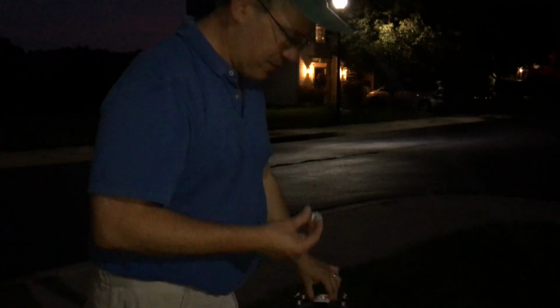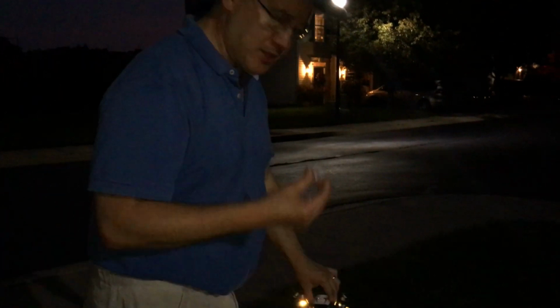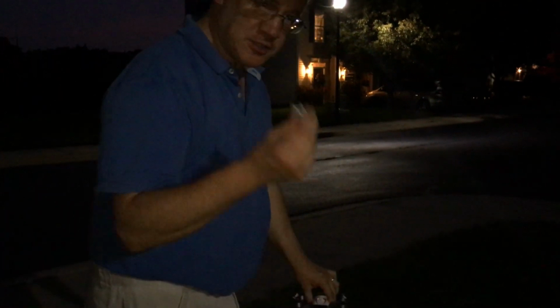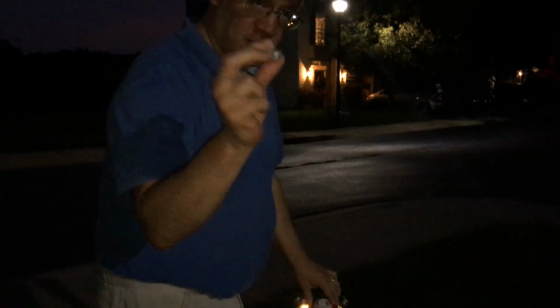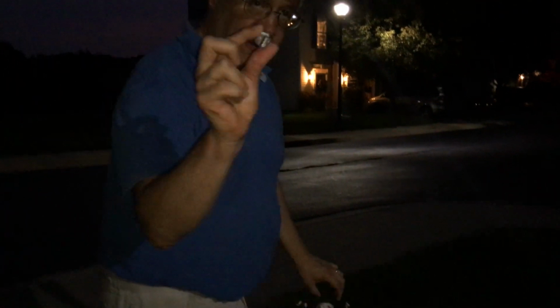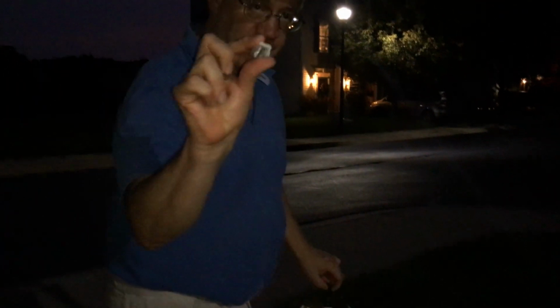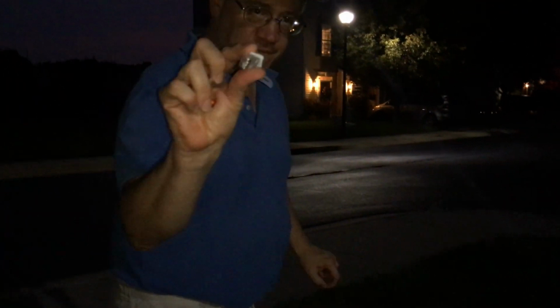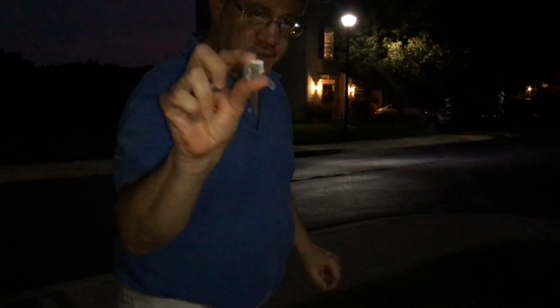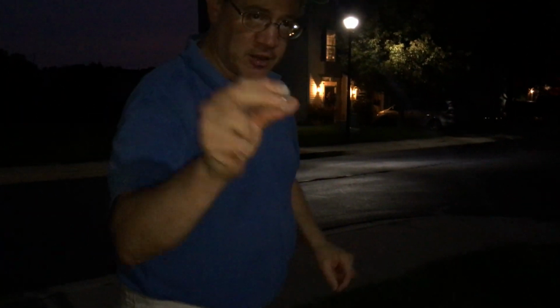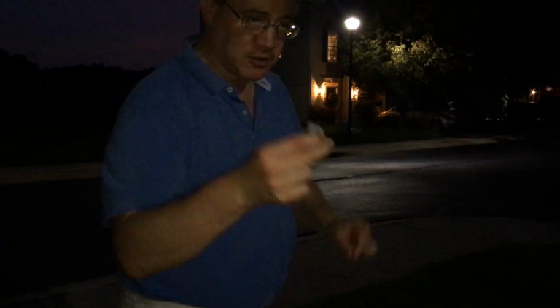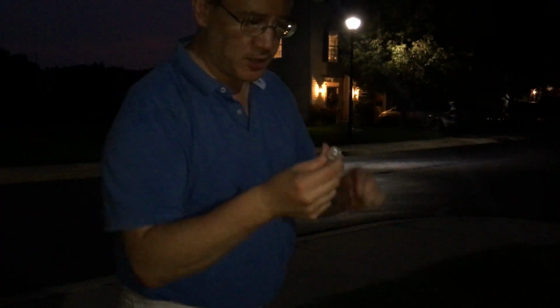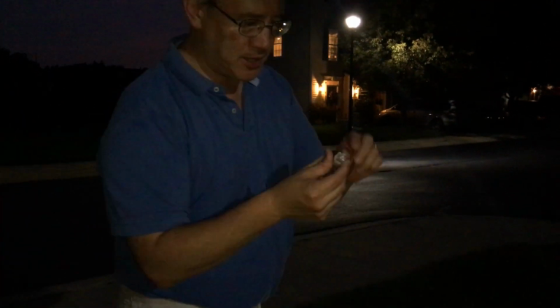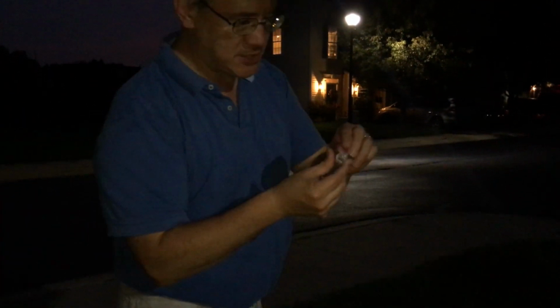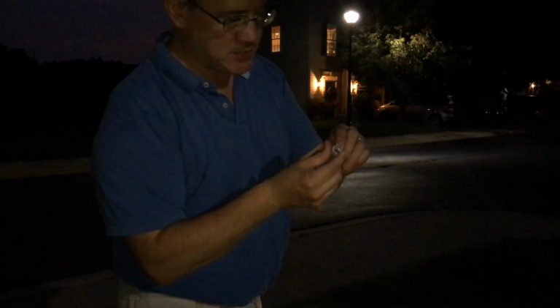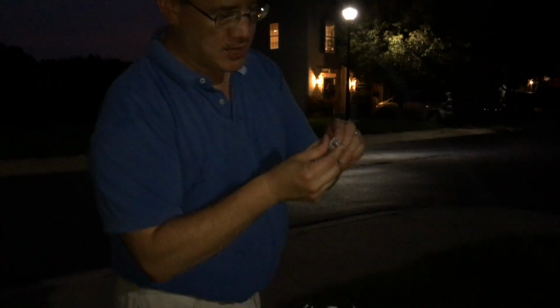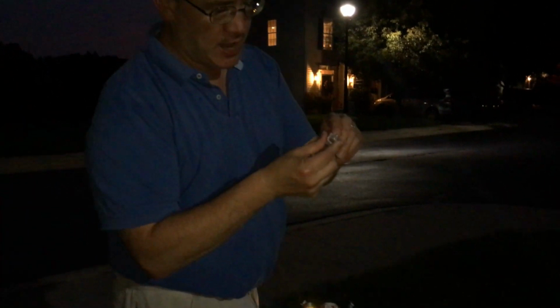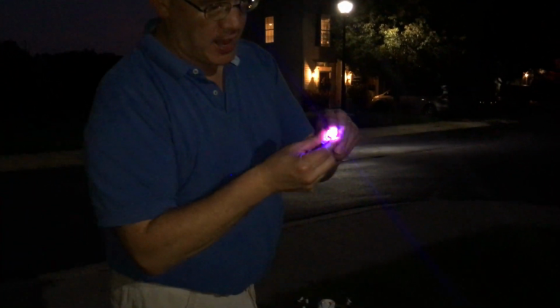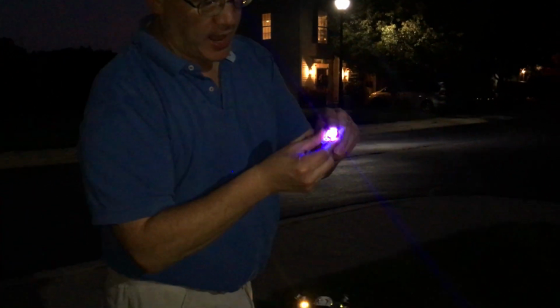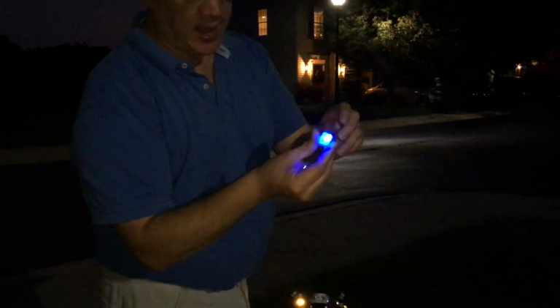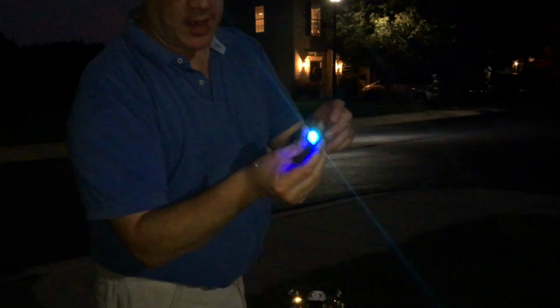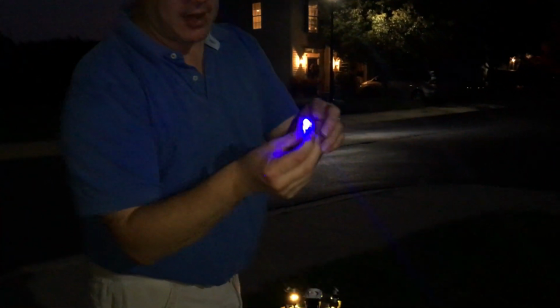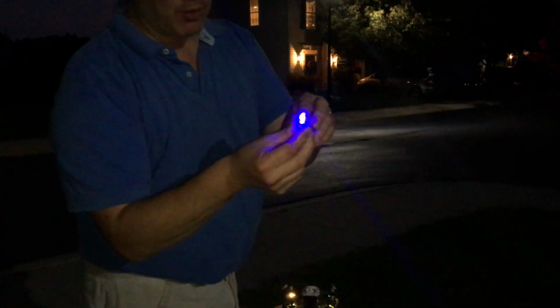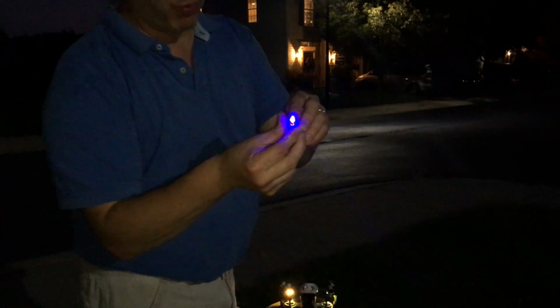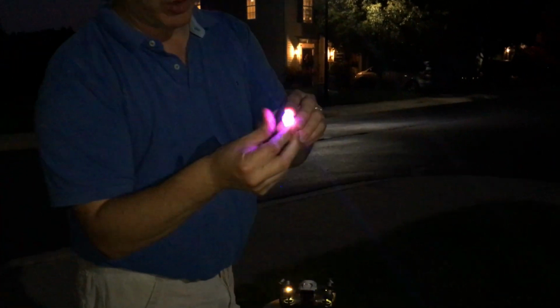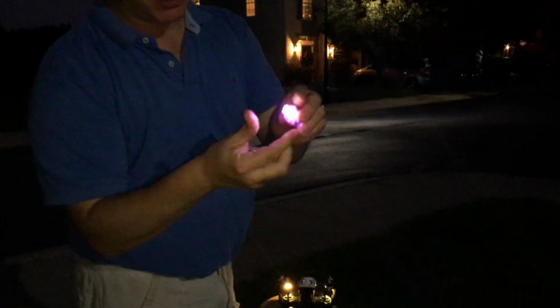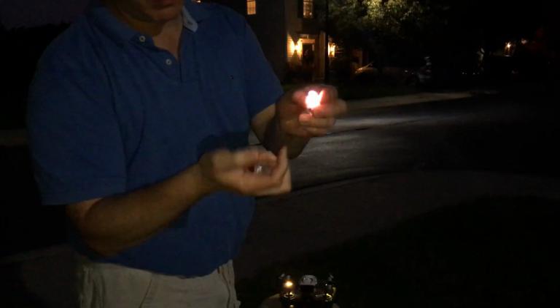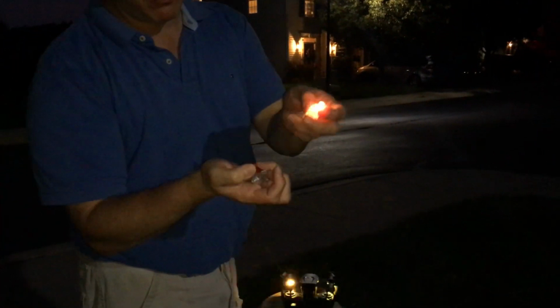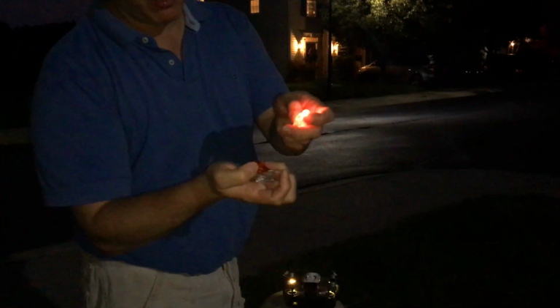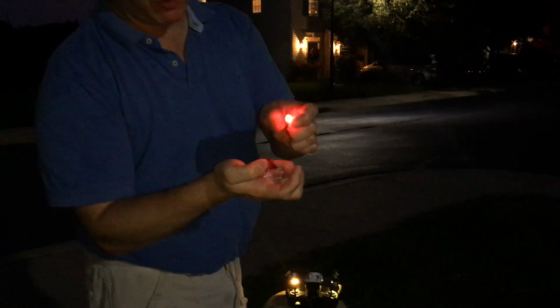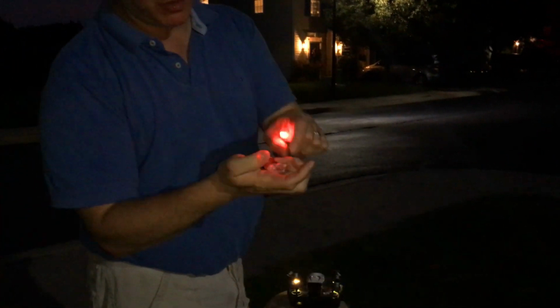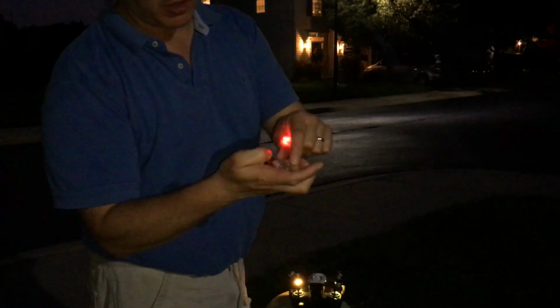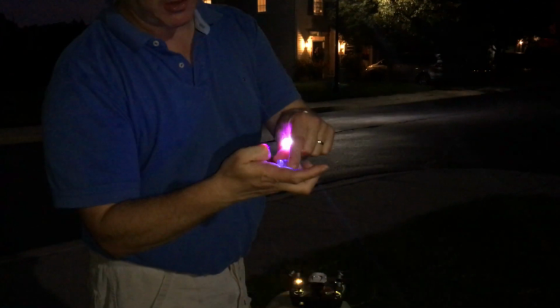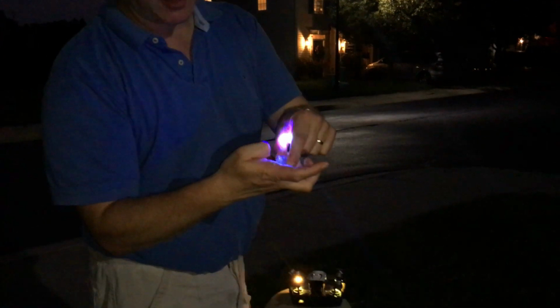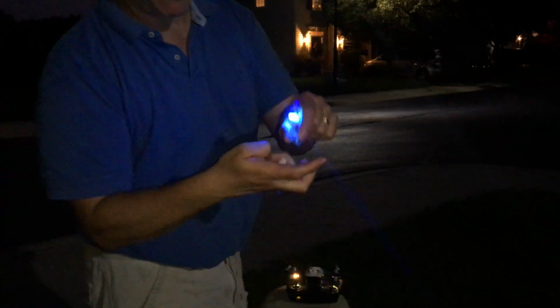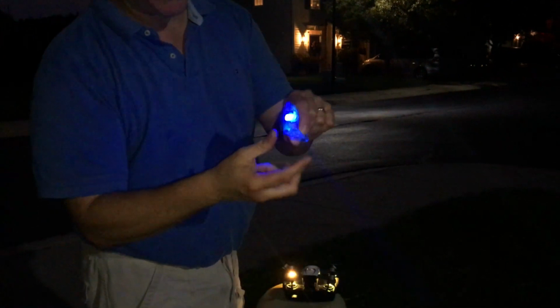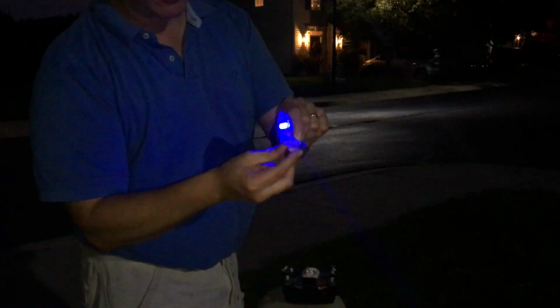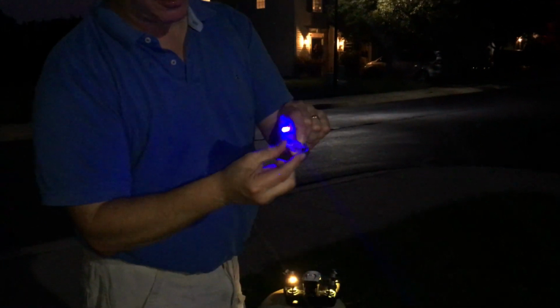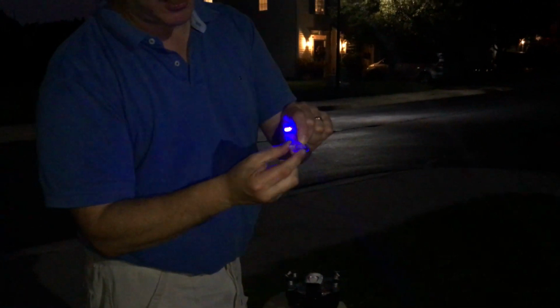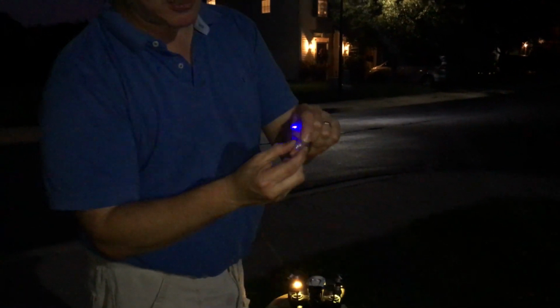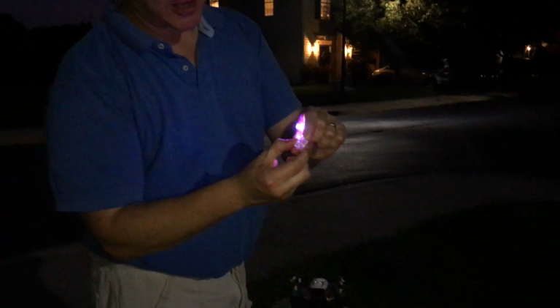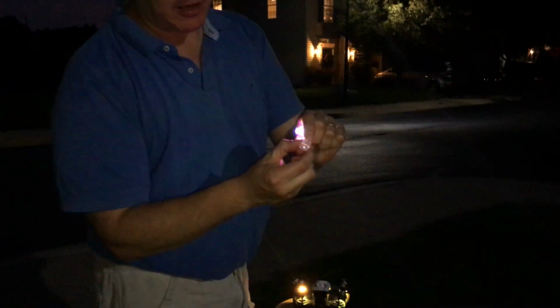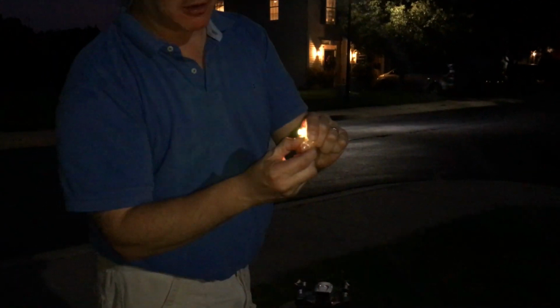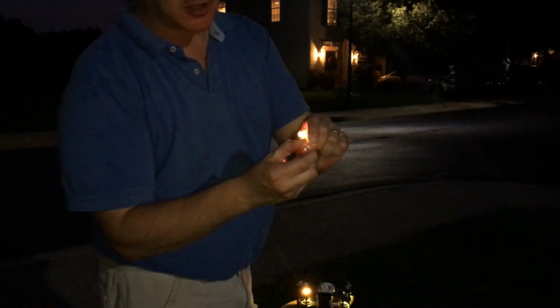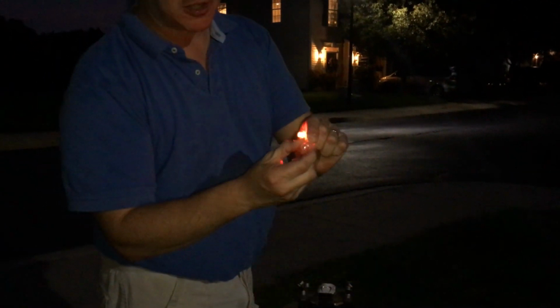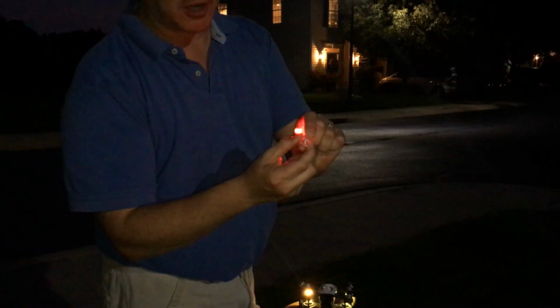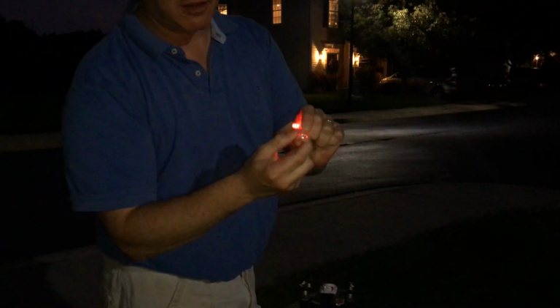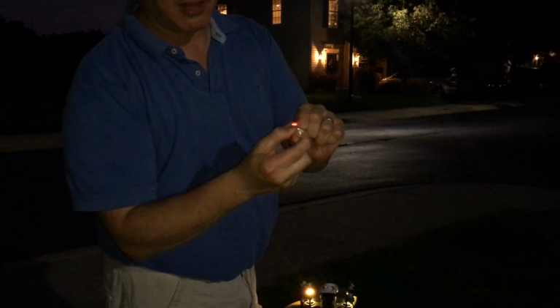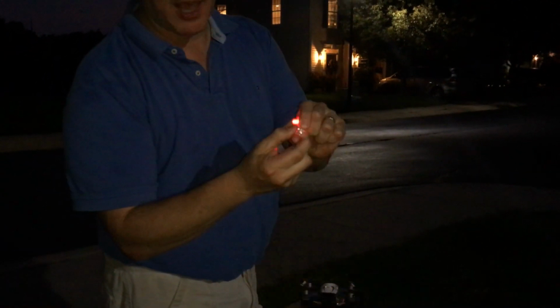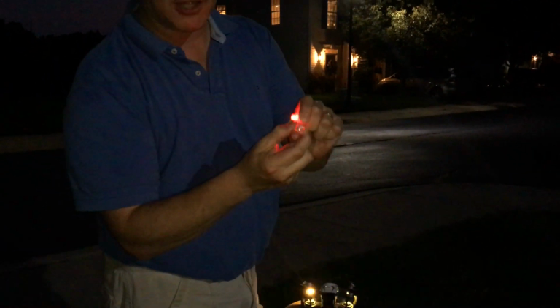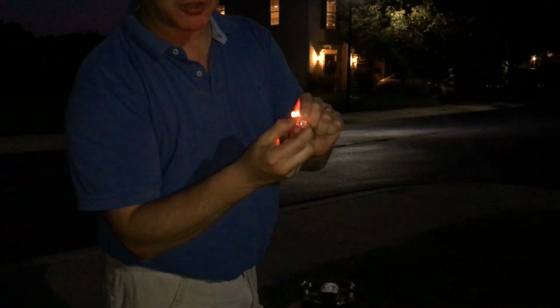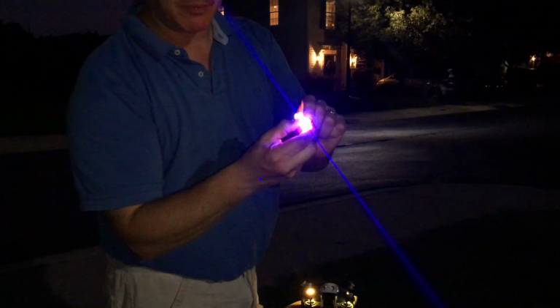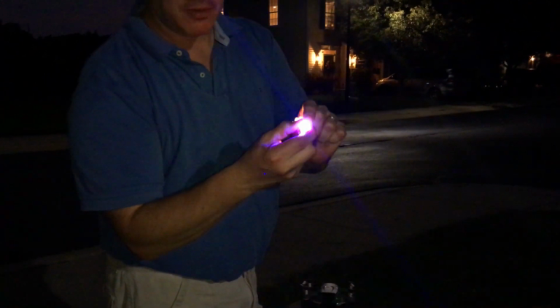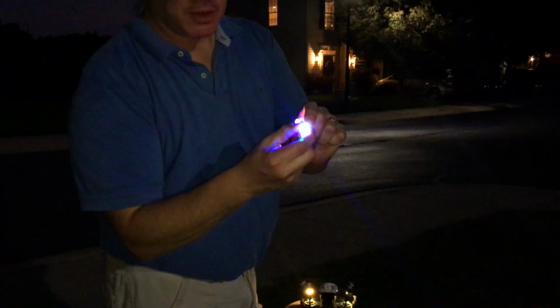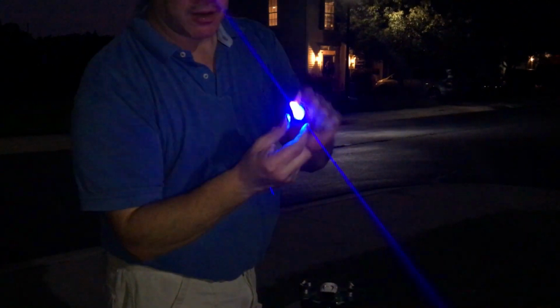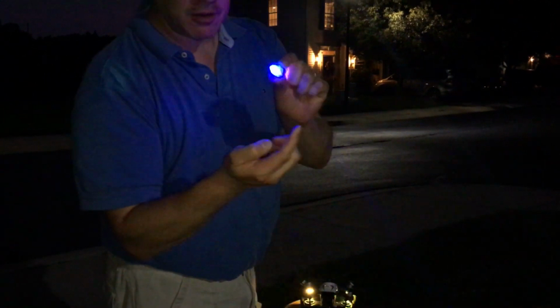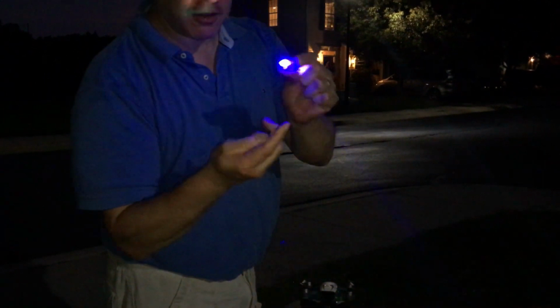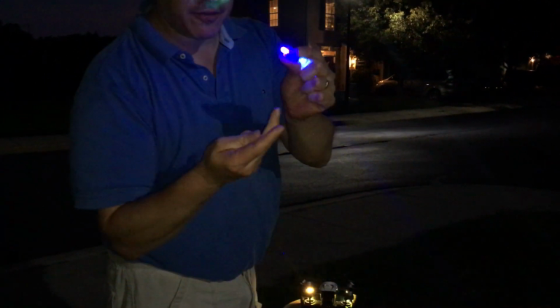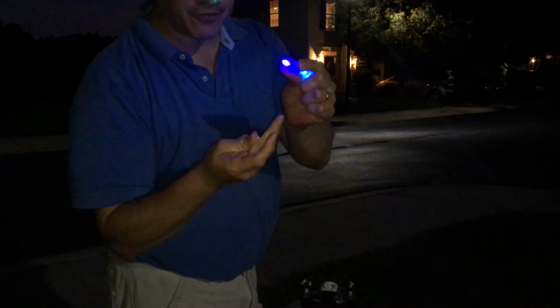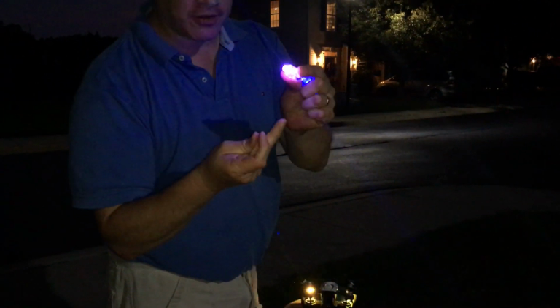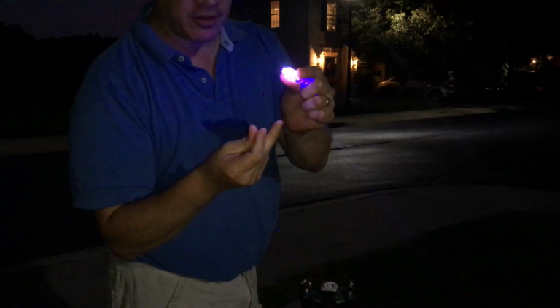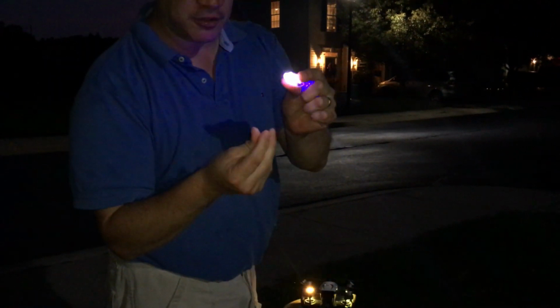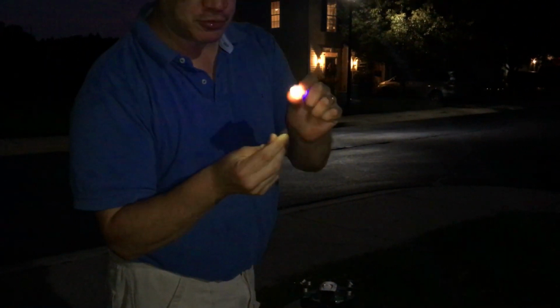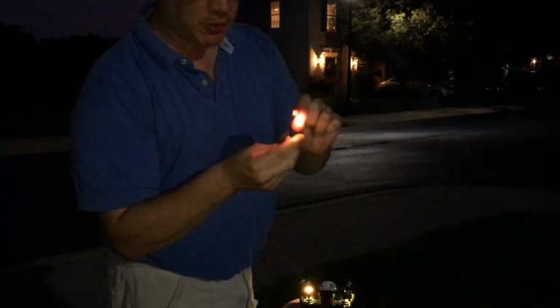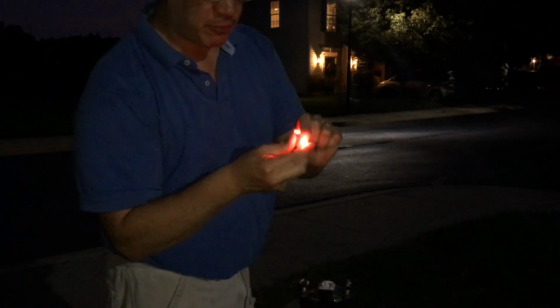These are finger lights, and what you're going to do is take the finger lights and attach them to the front of the drone.